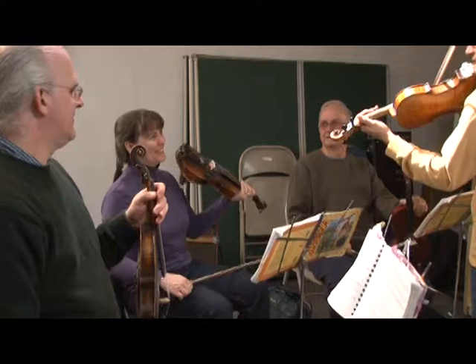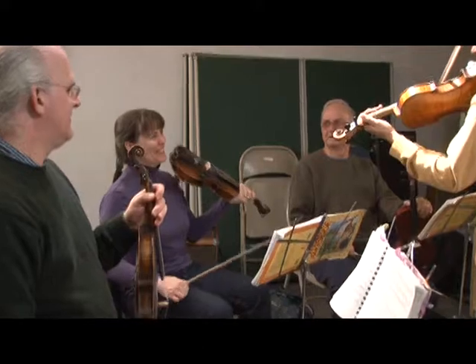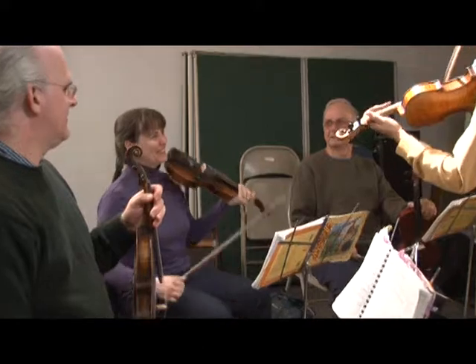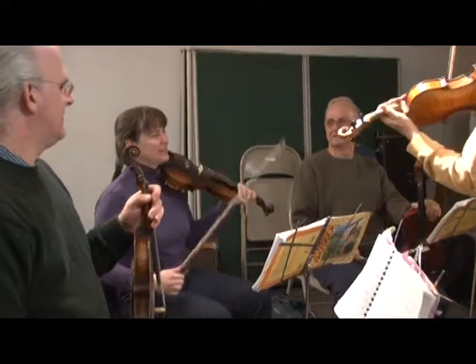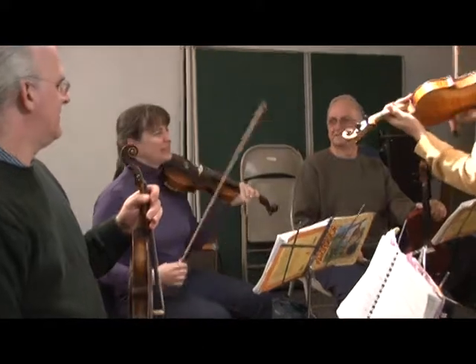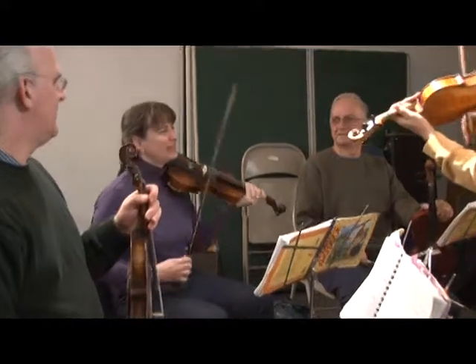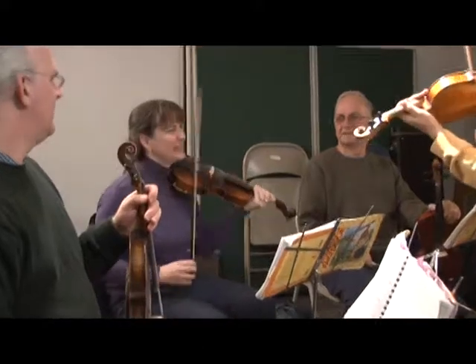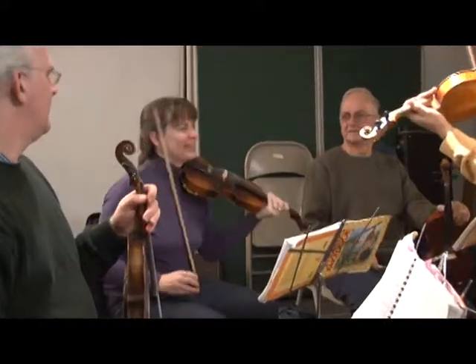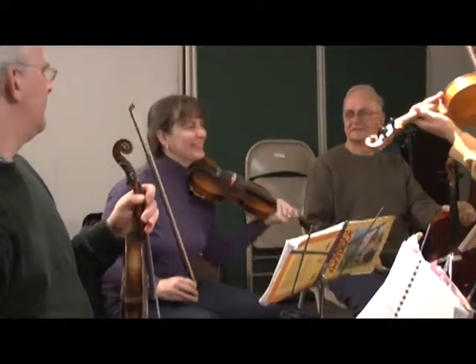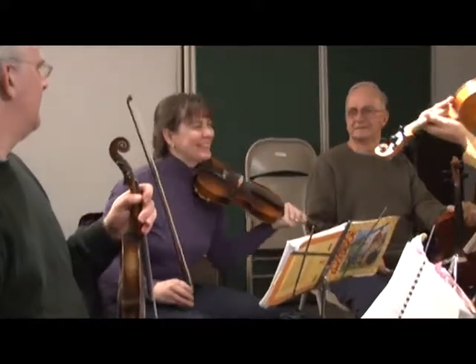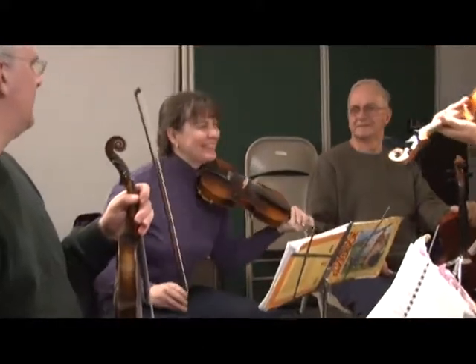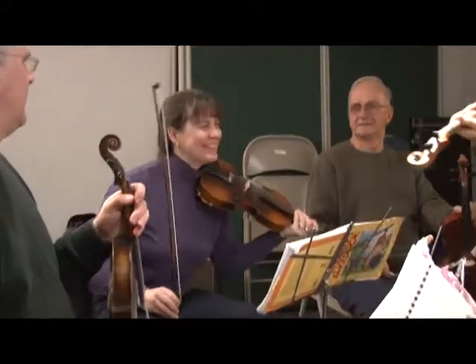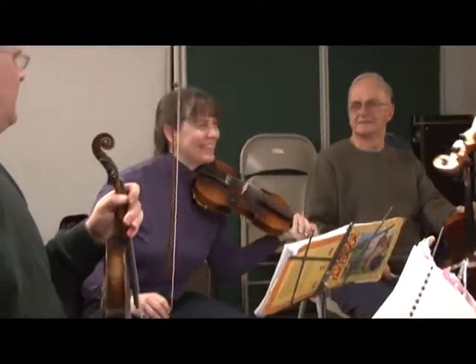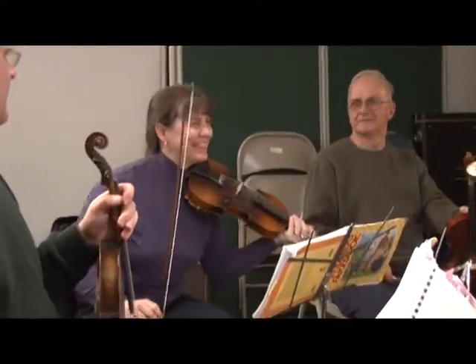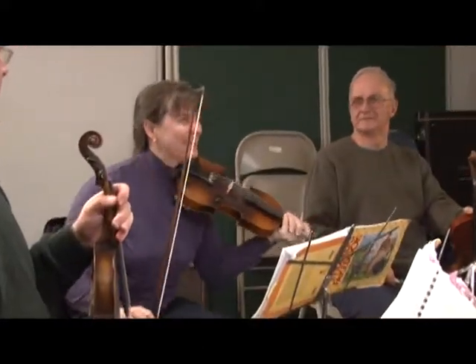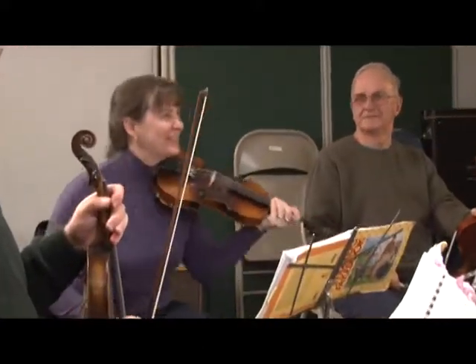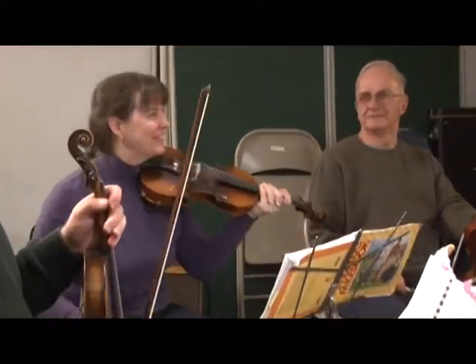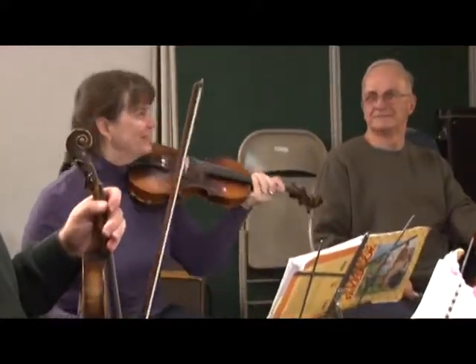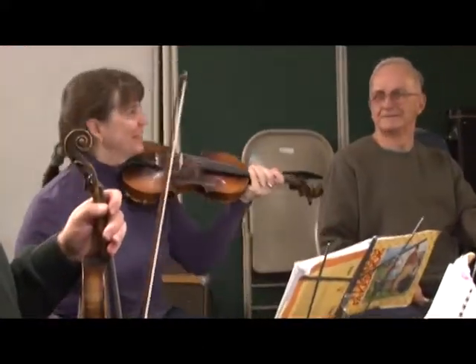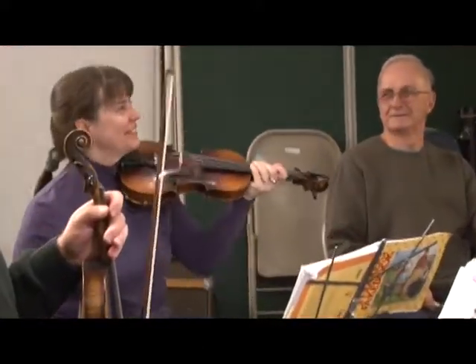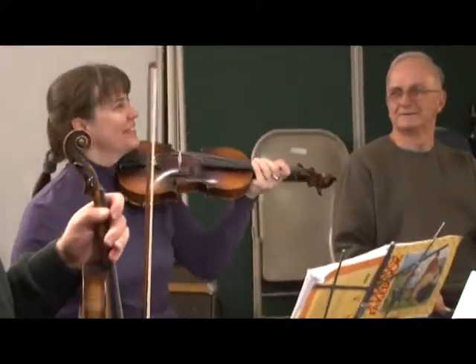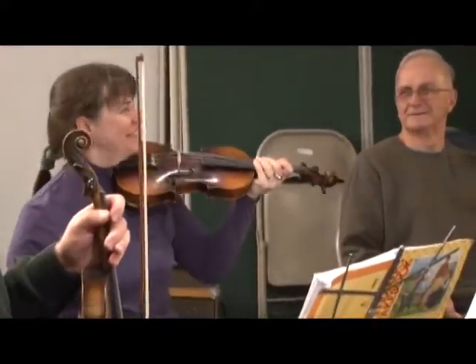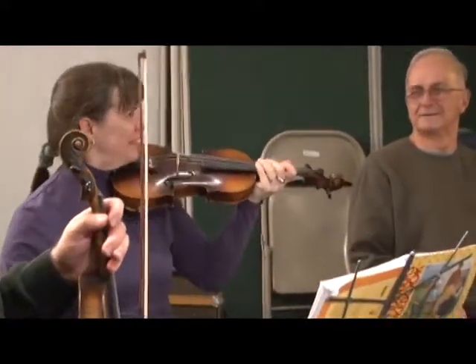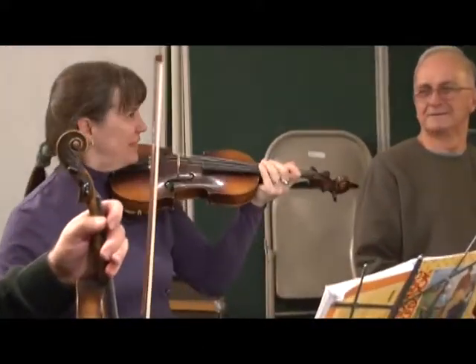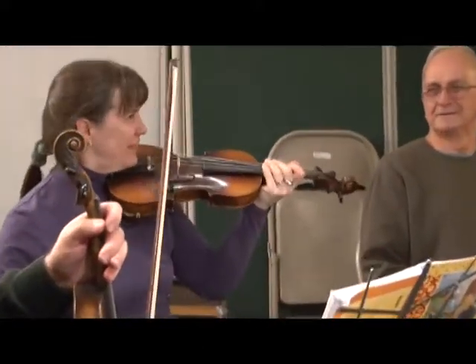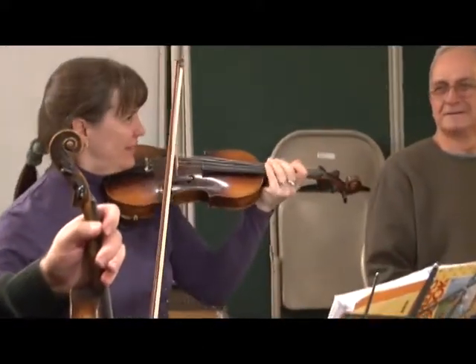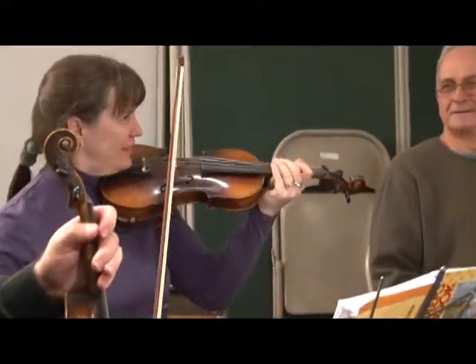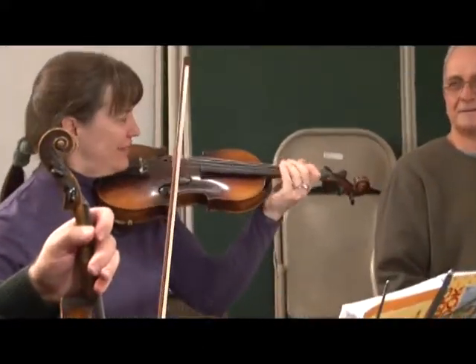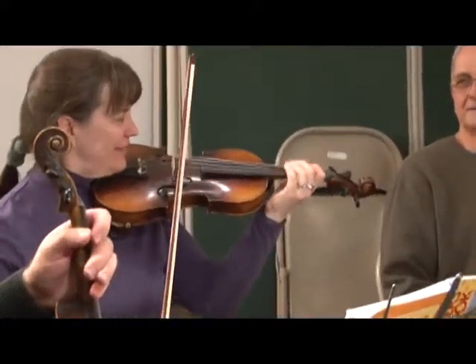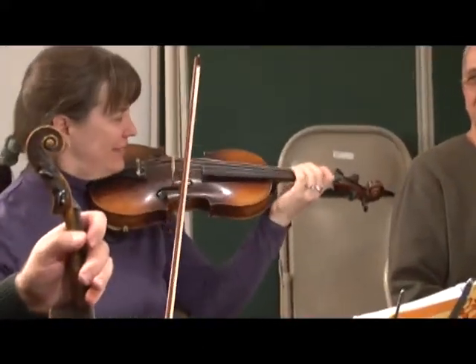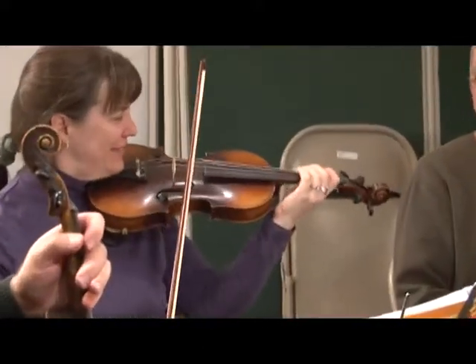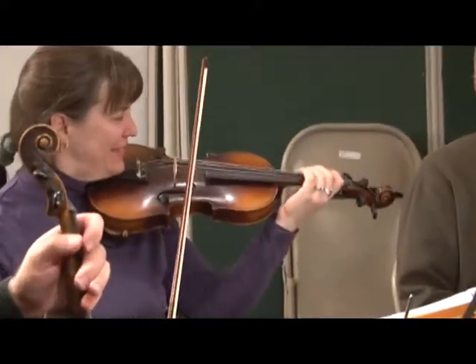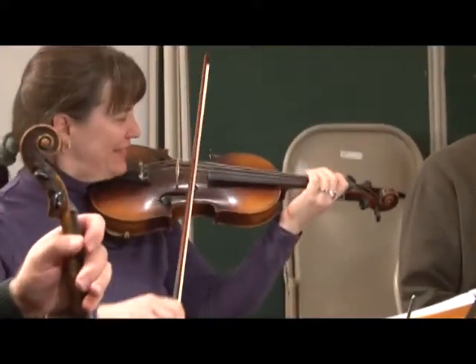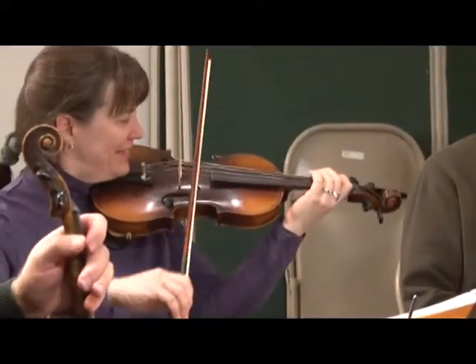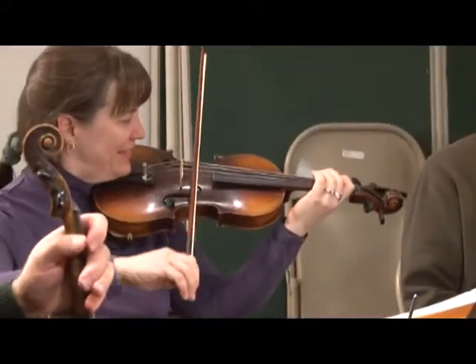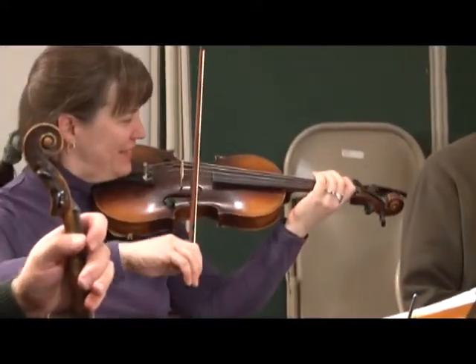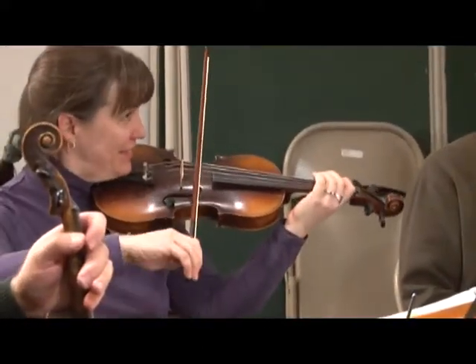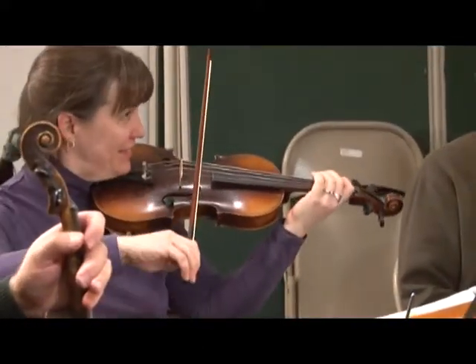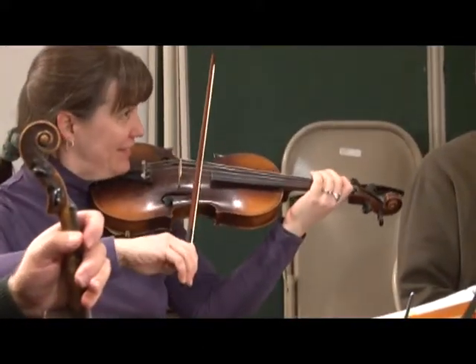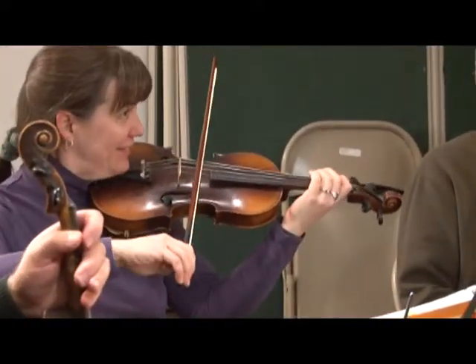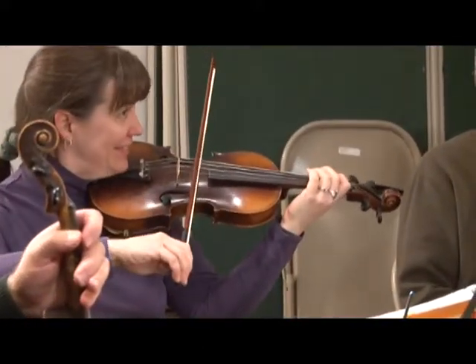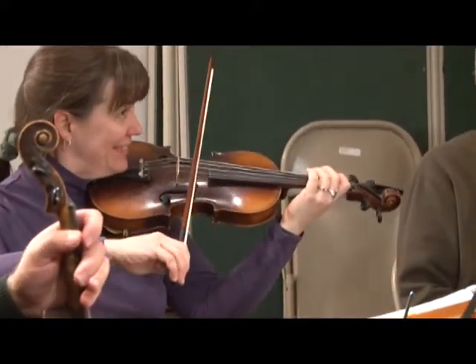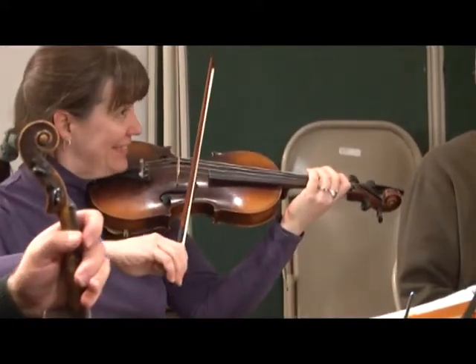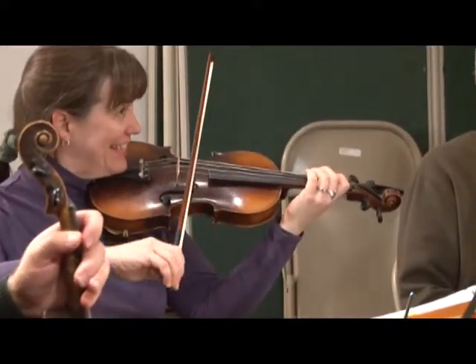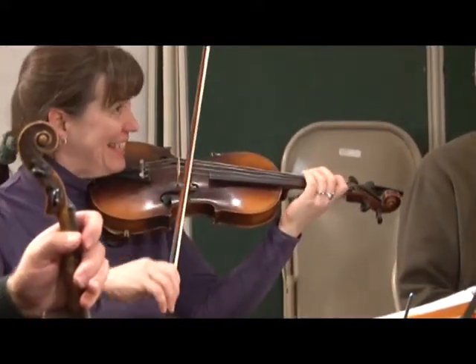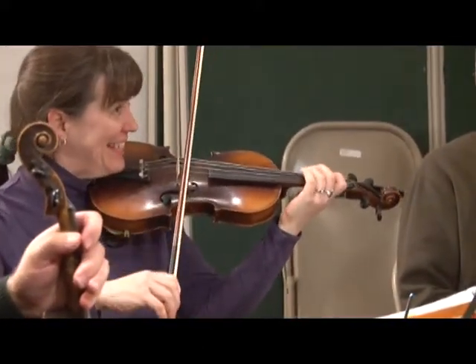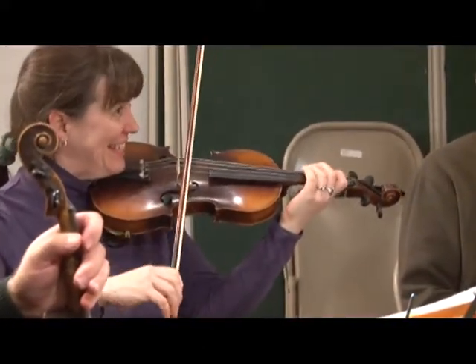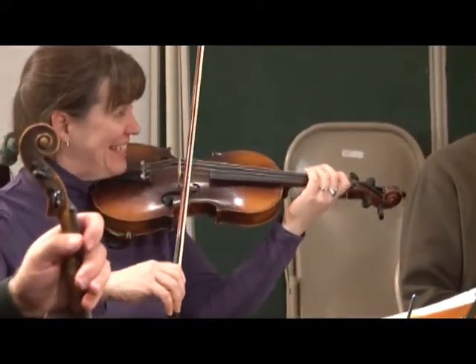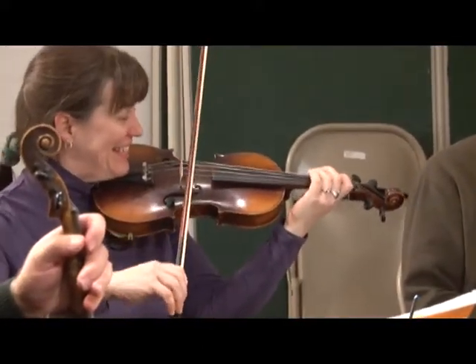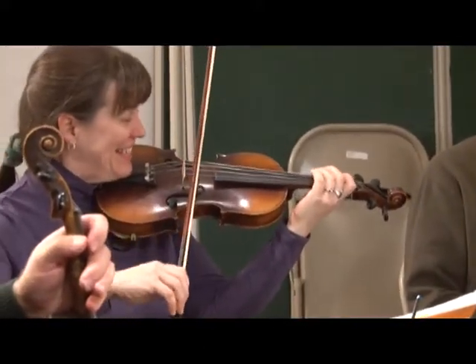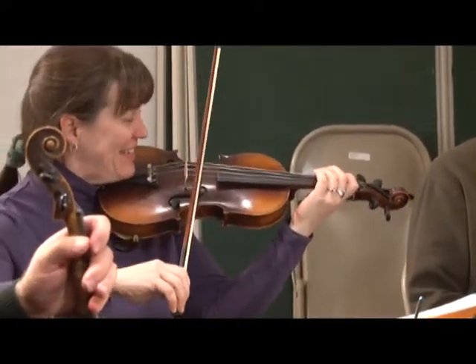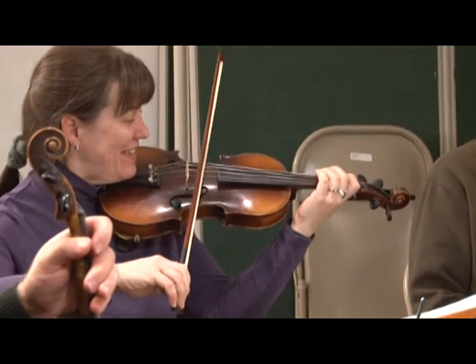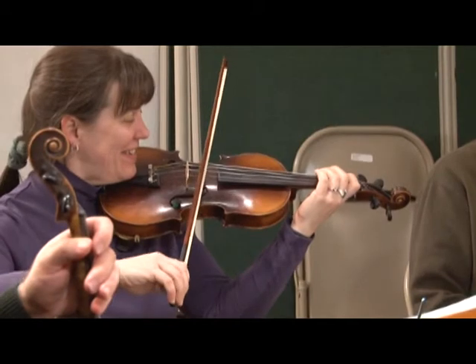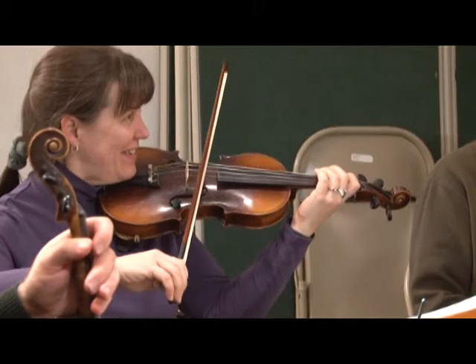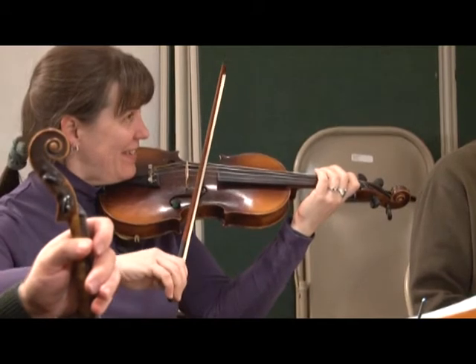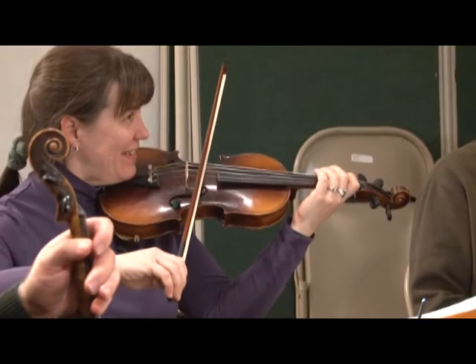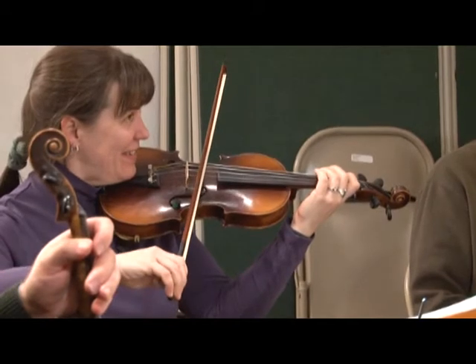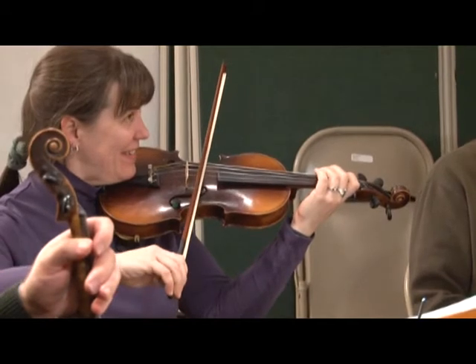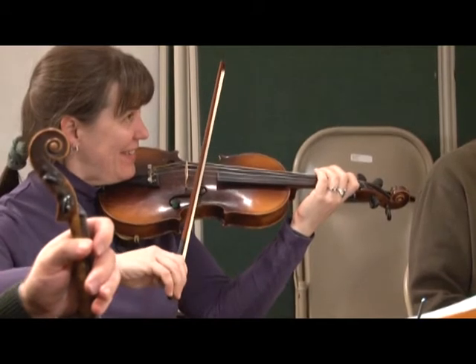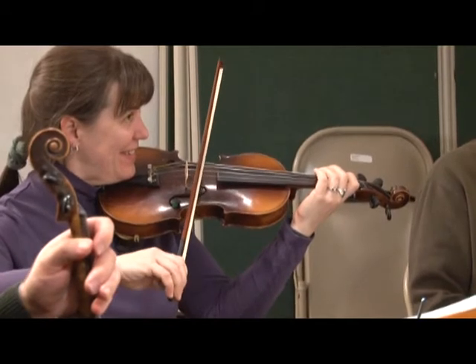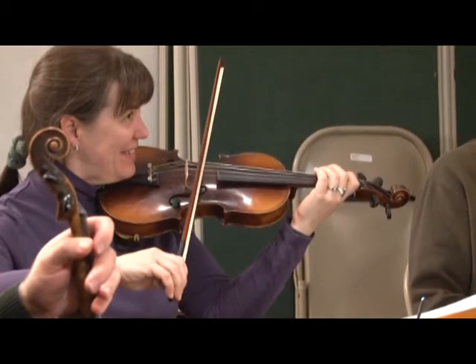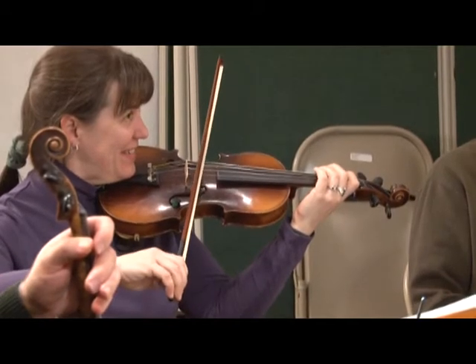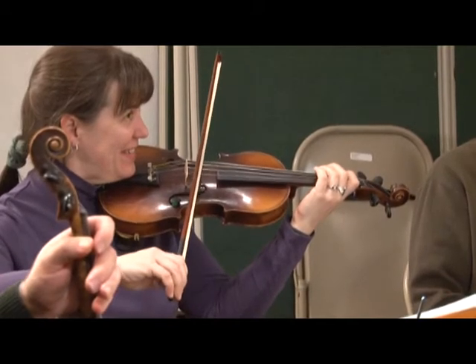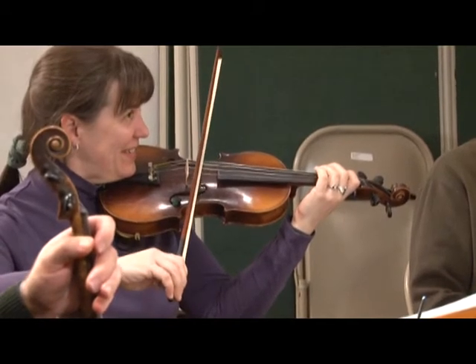Yeah, try it, try it, just try it. Give me... that's you on the G string.